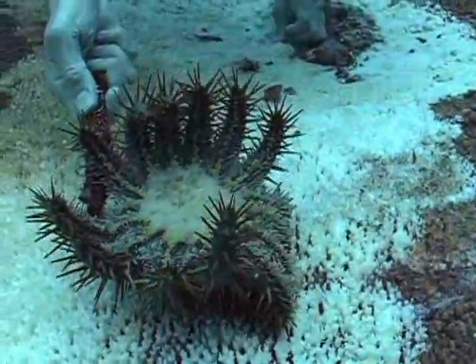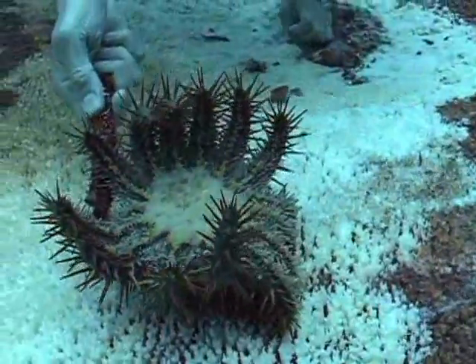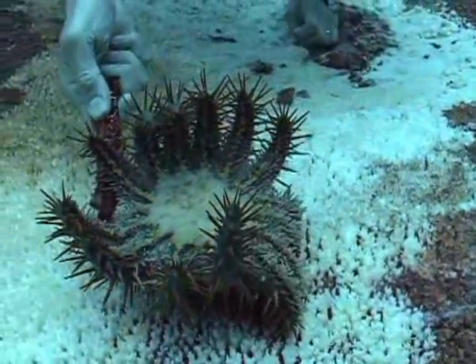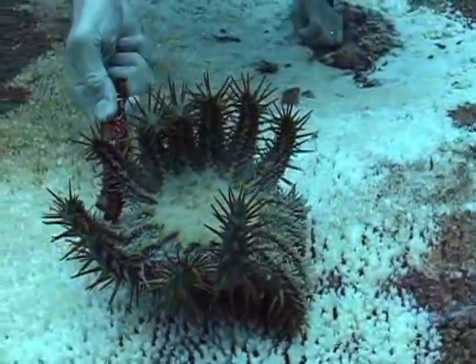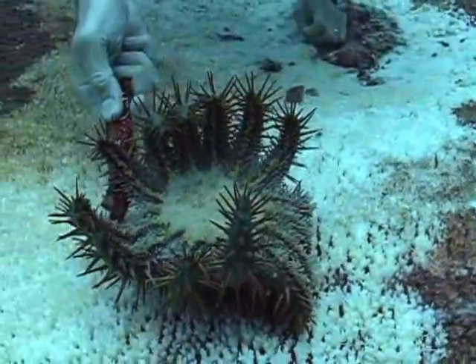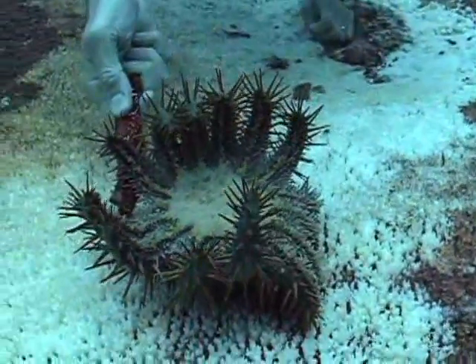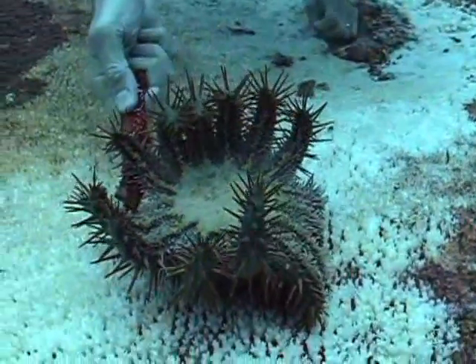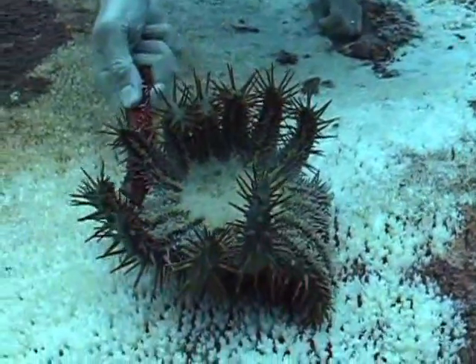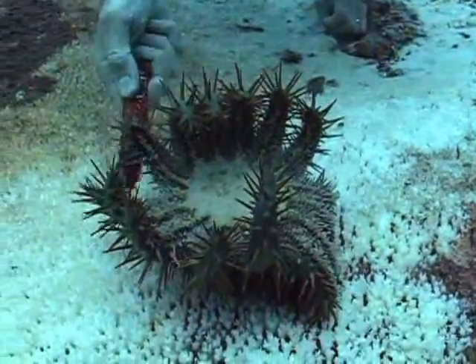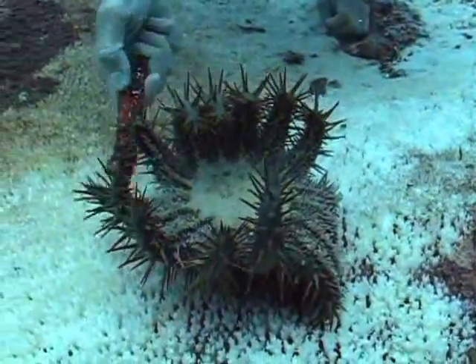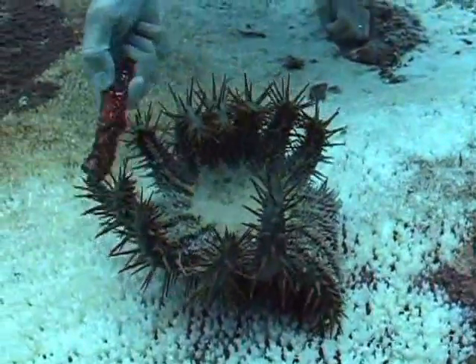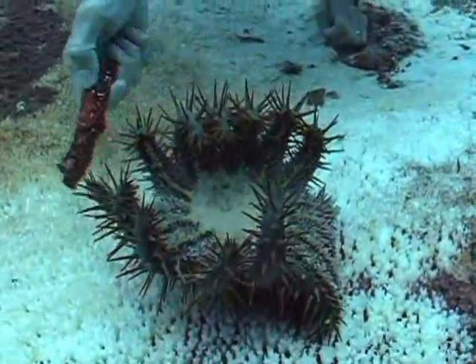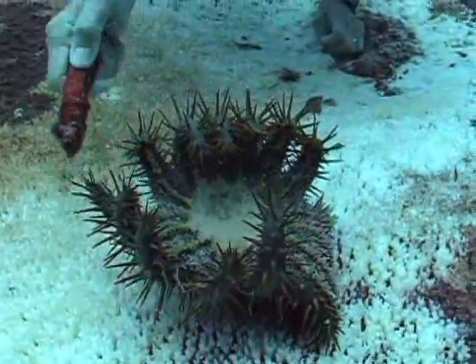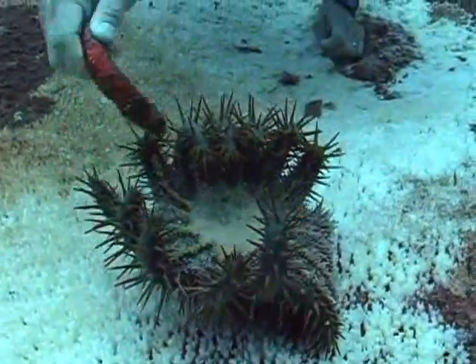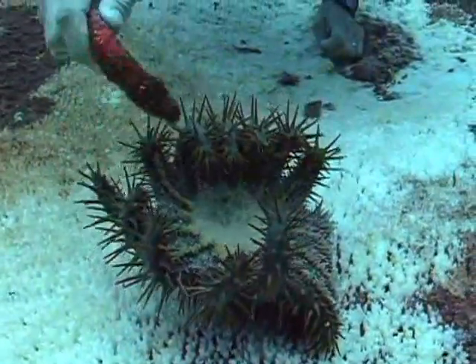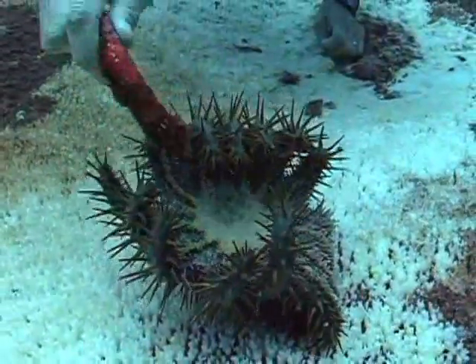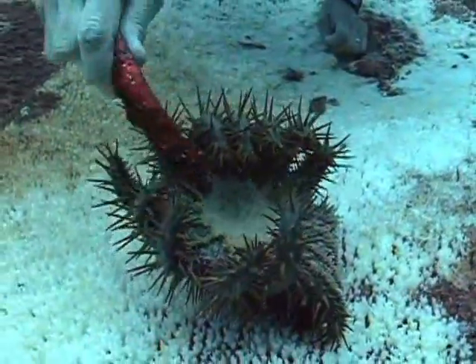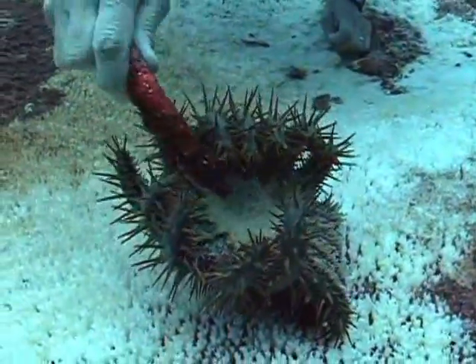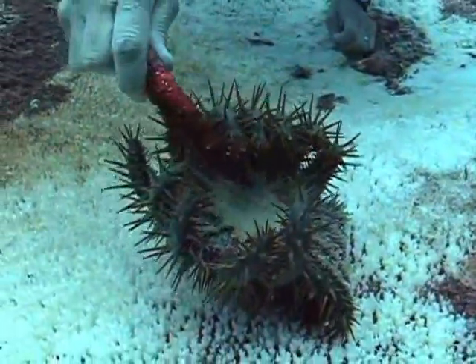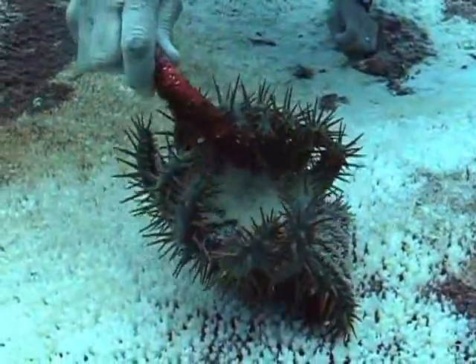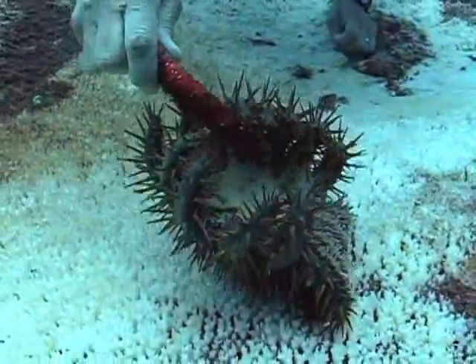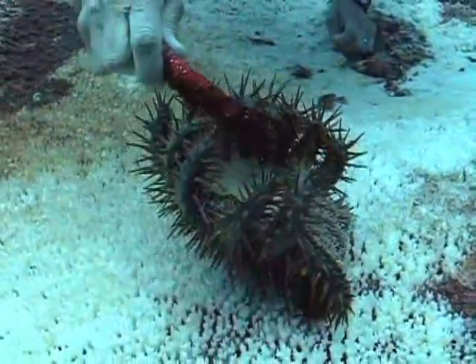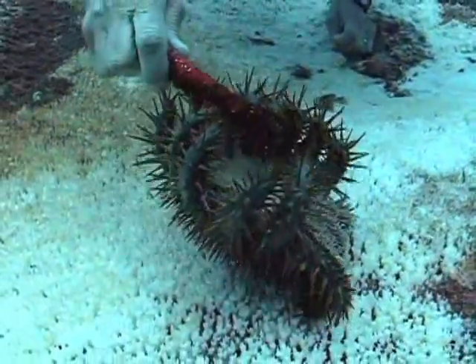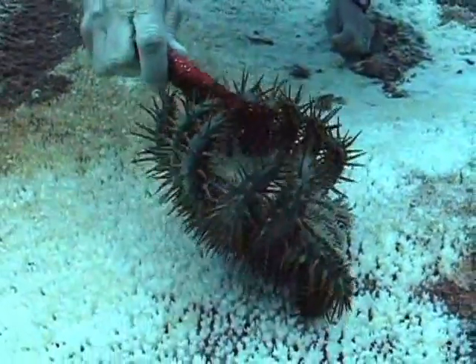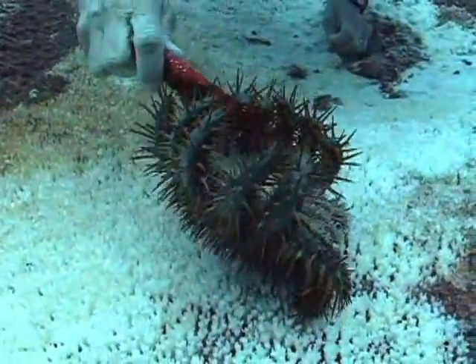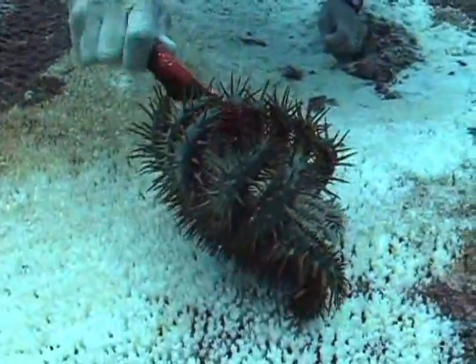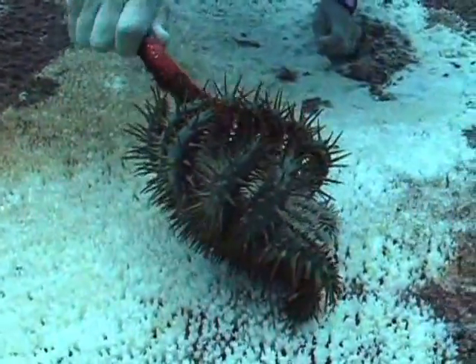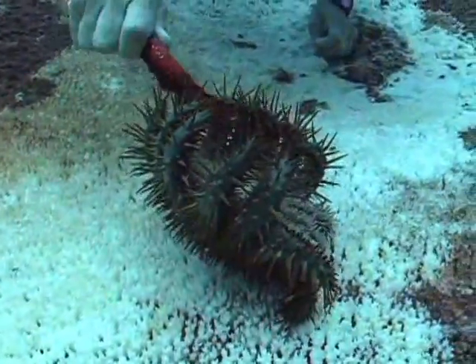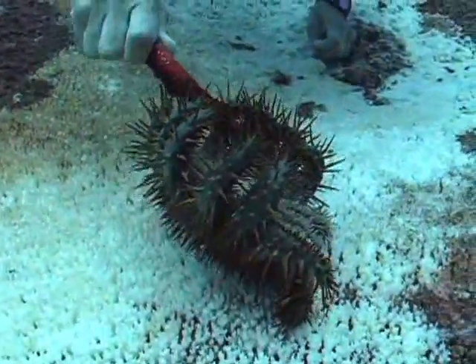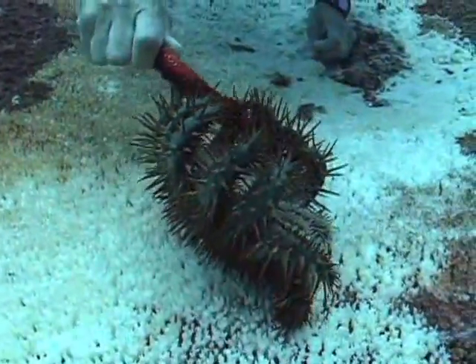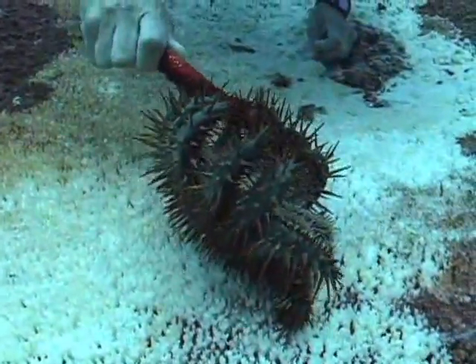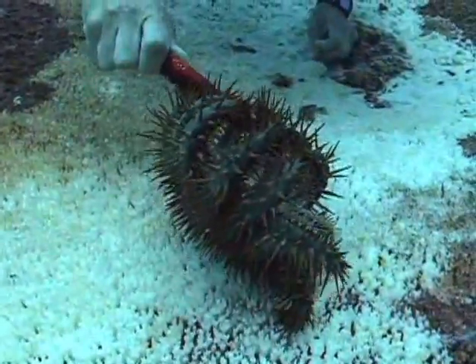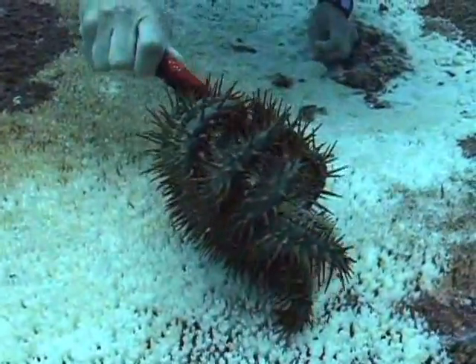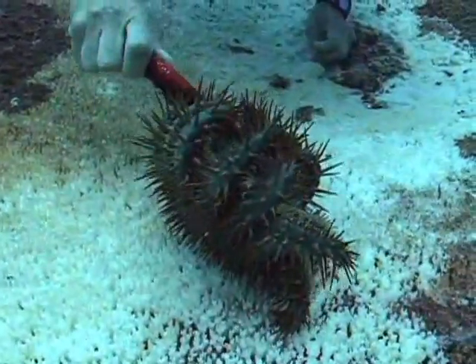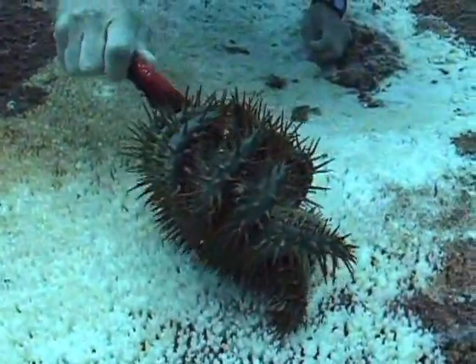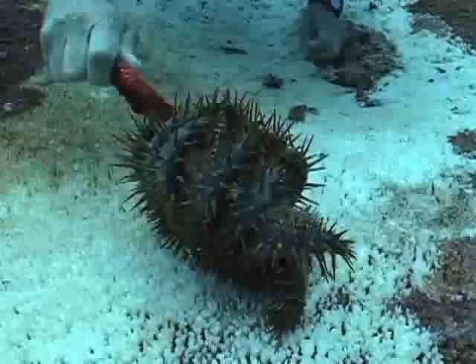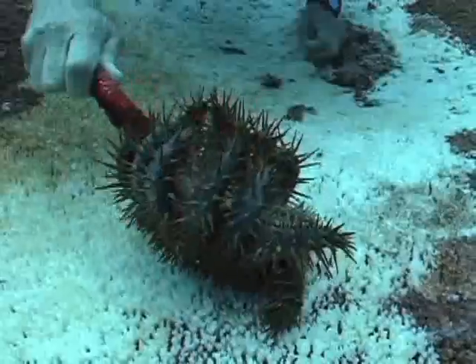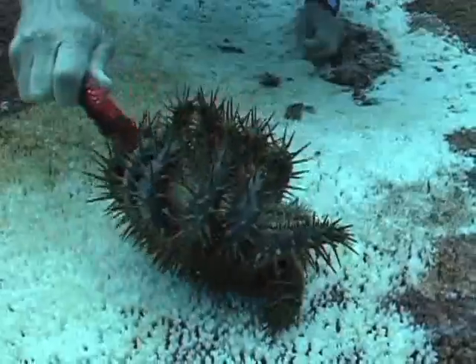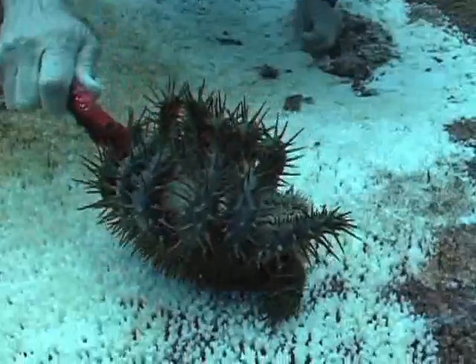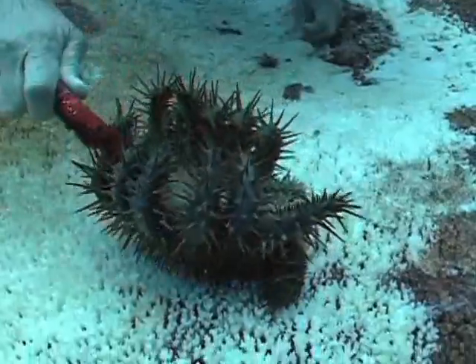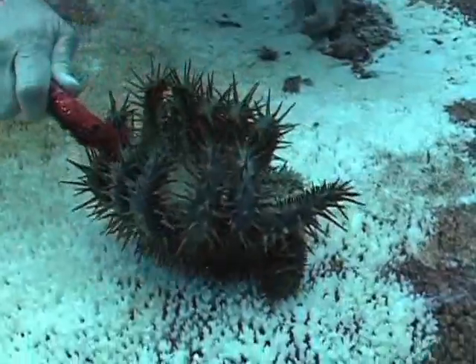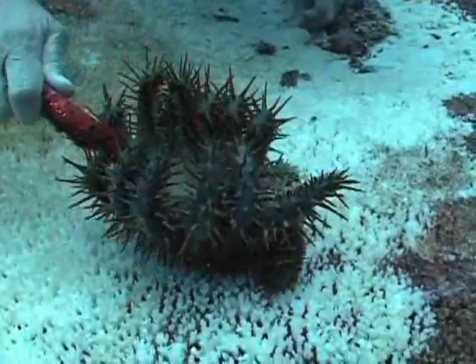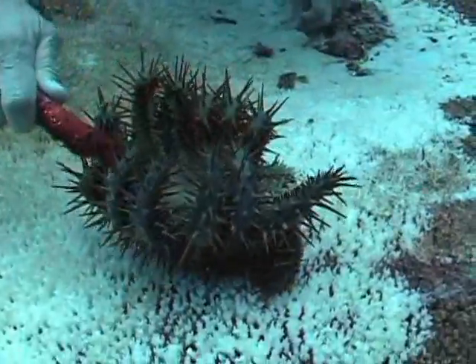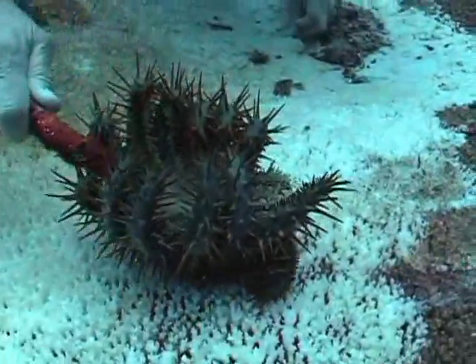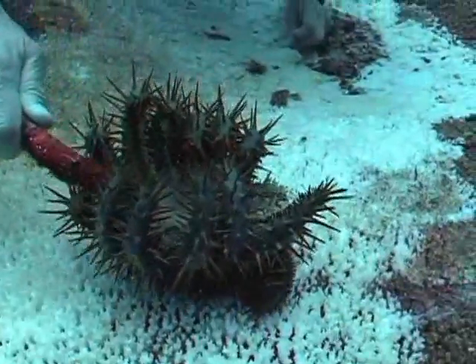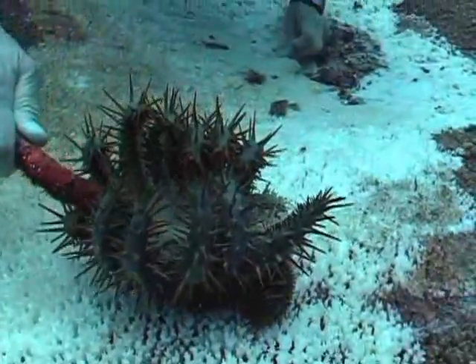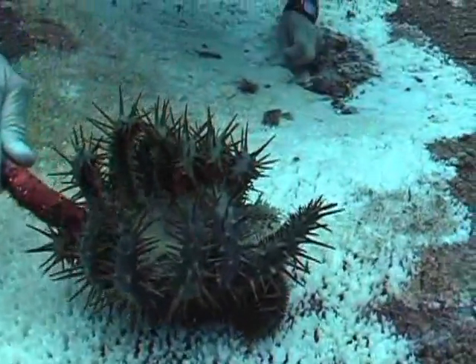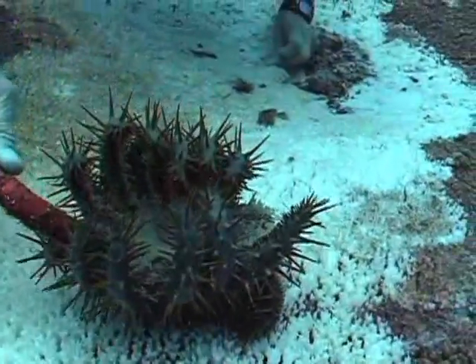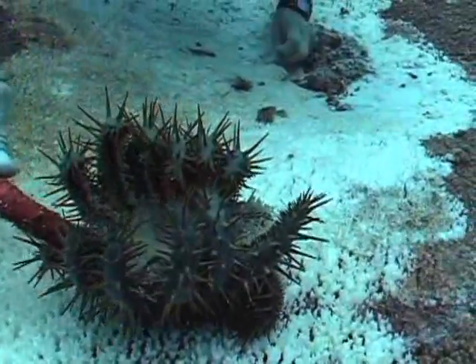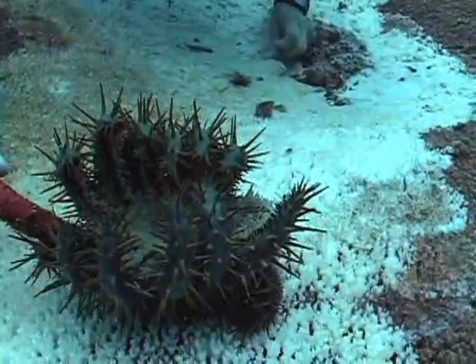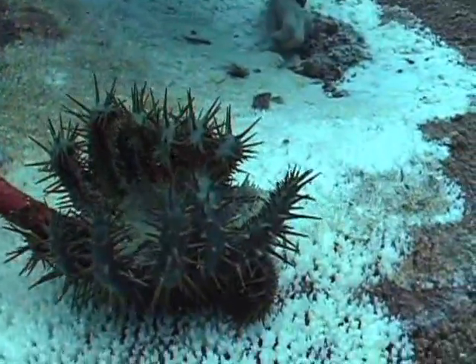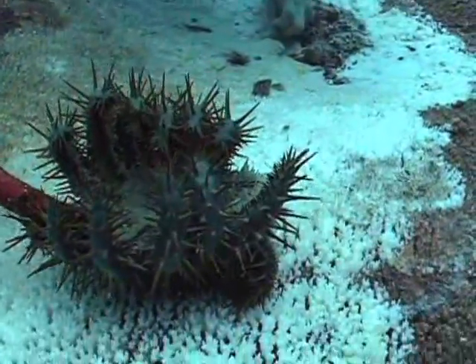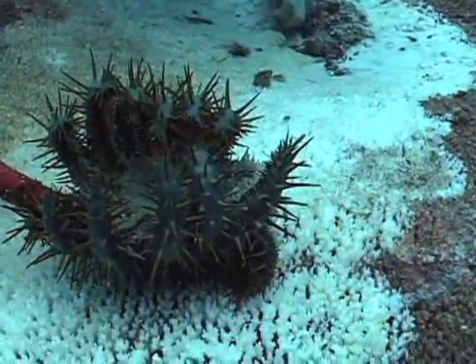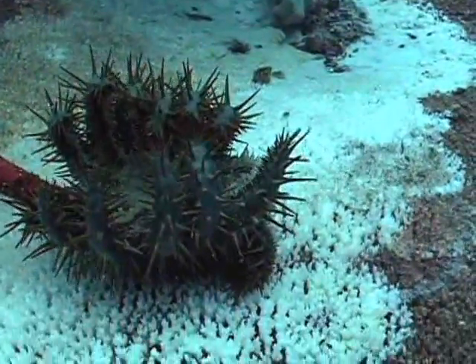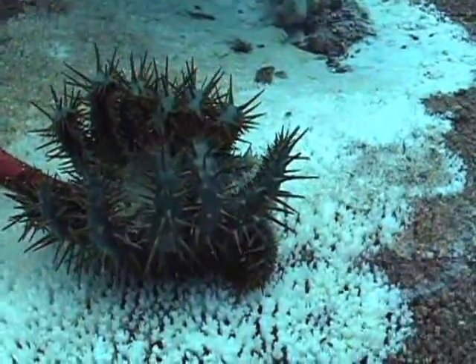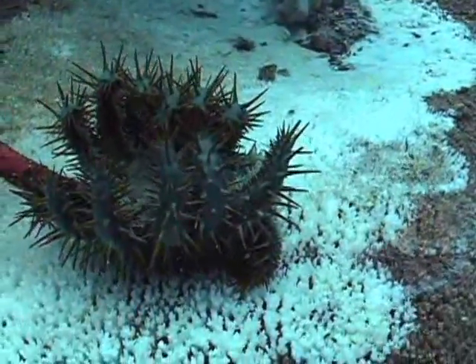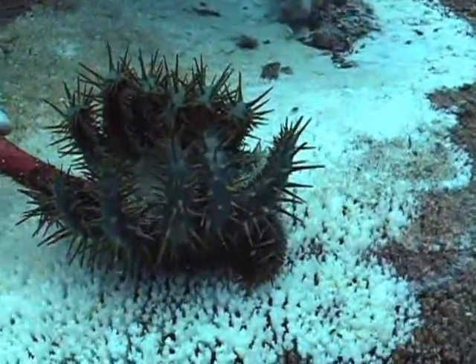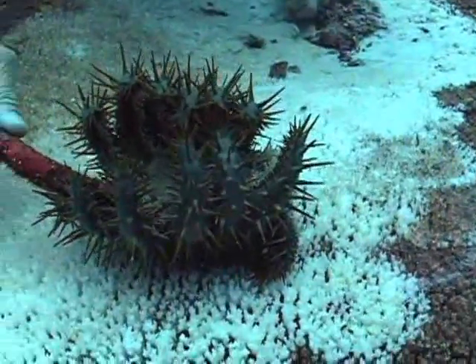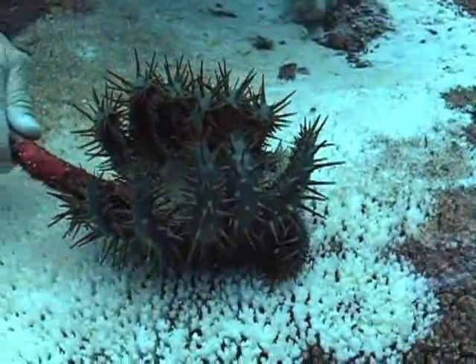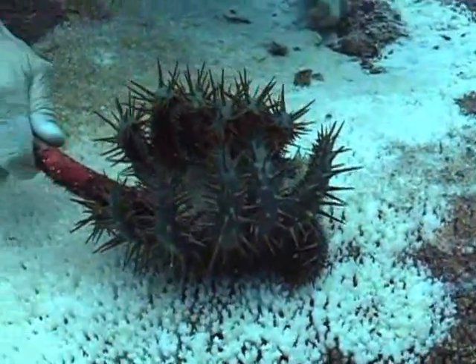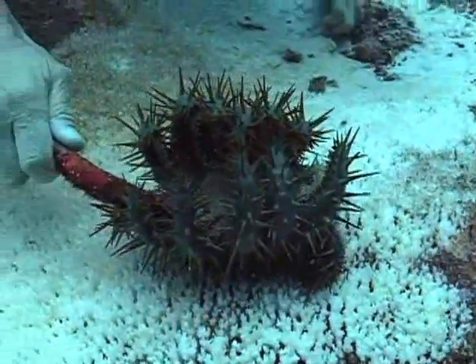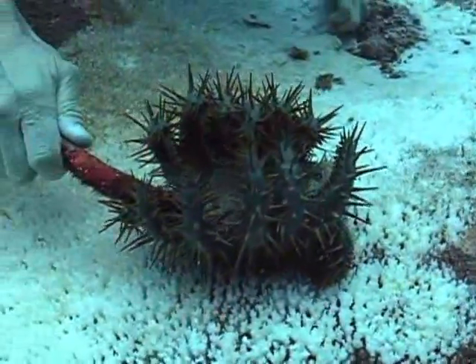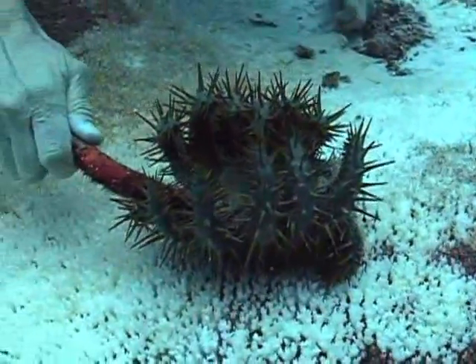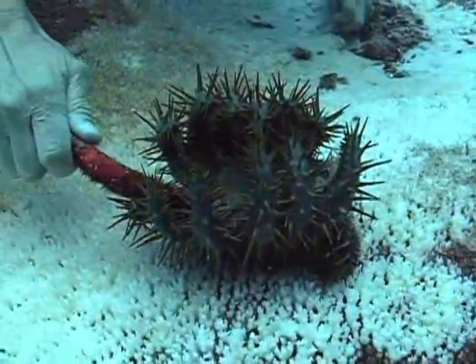It's a blind mouth surrounded by thorny arms. A crown-of-thorn starfish eats nothing but live coral.